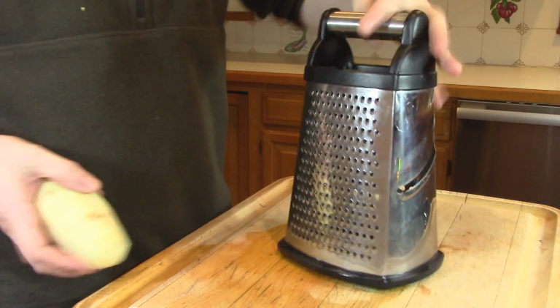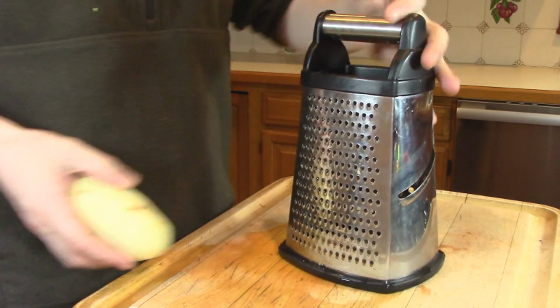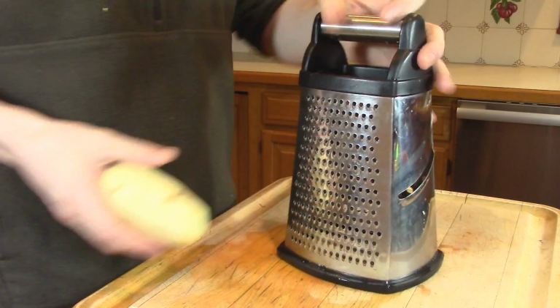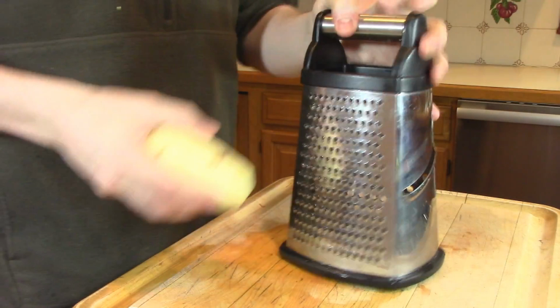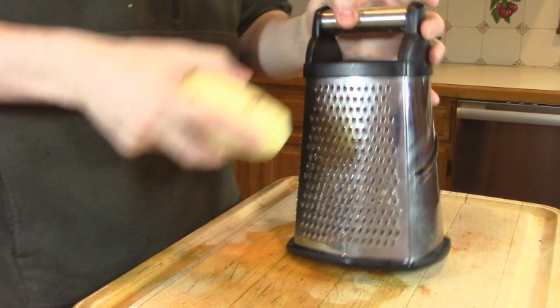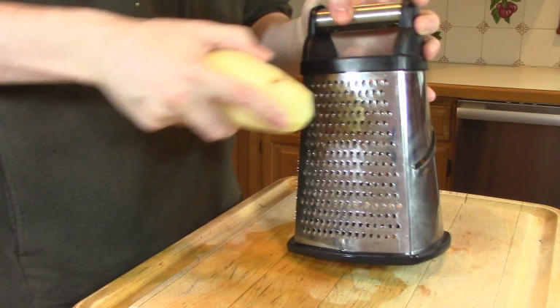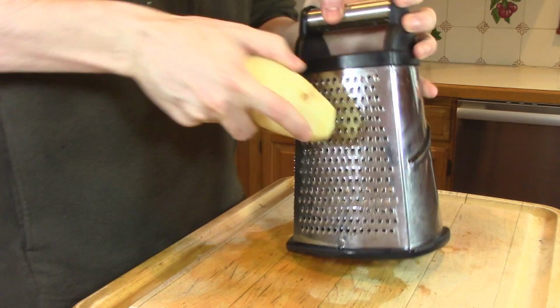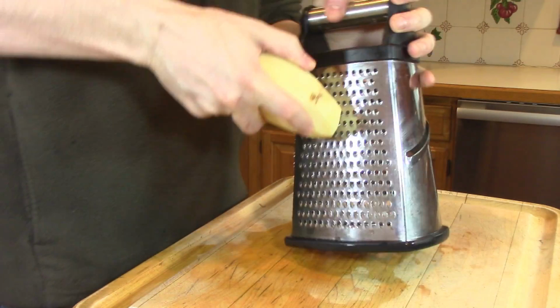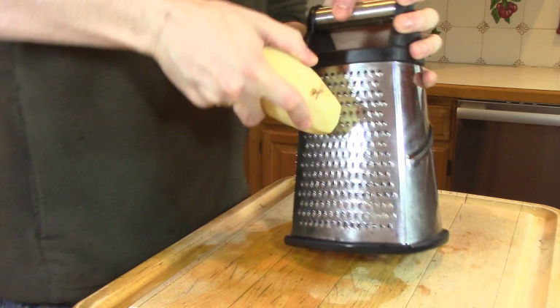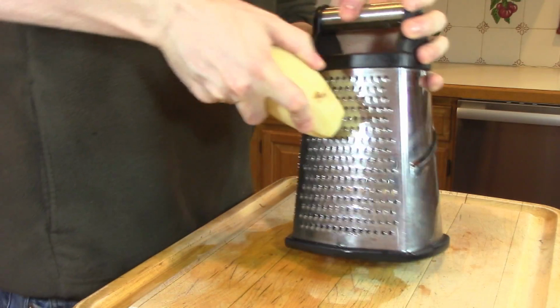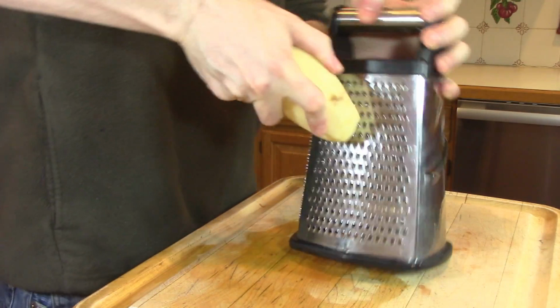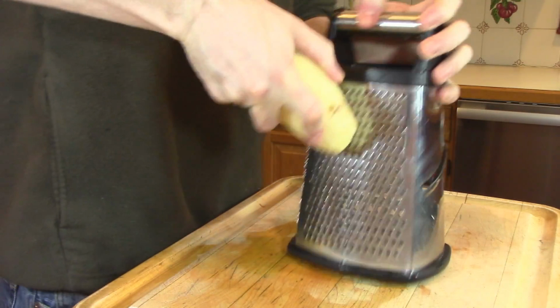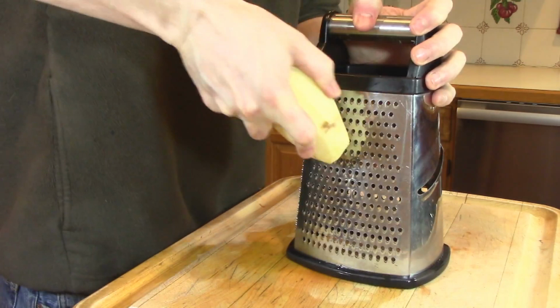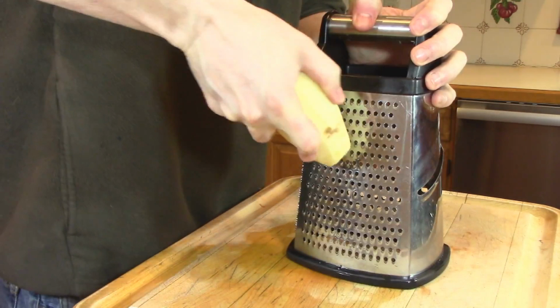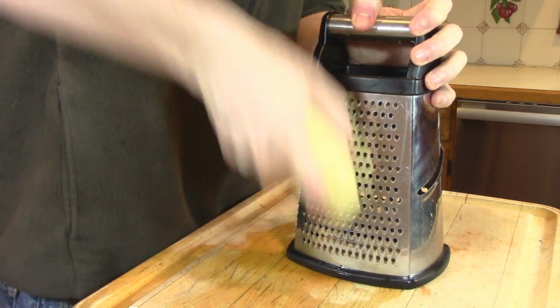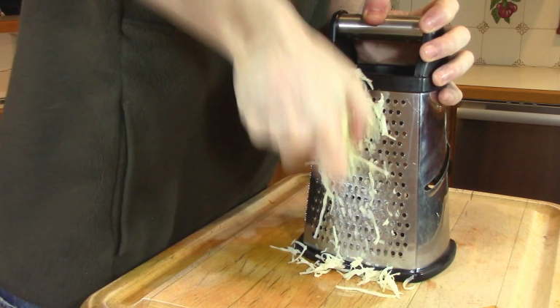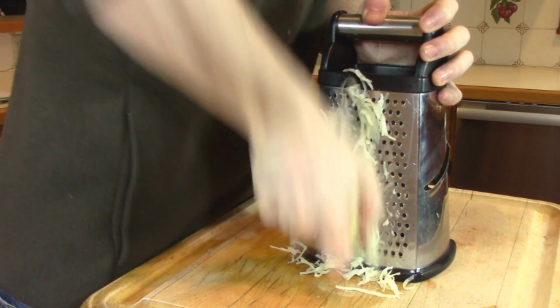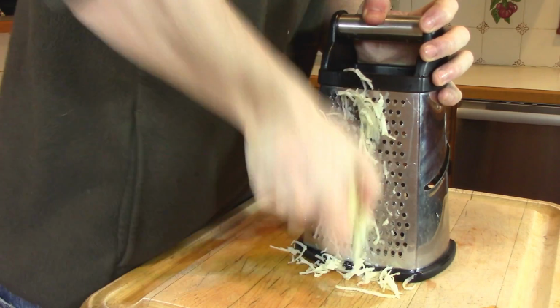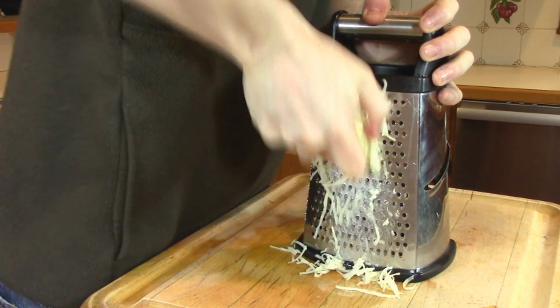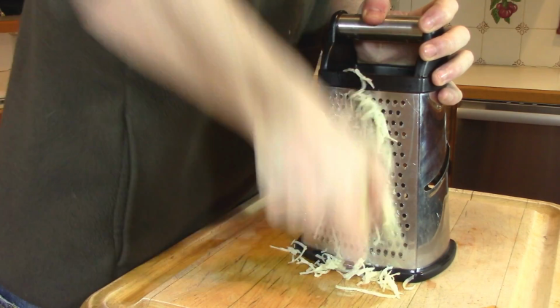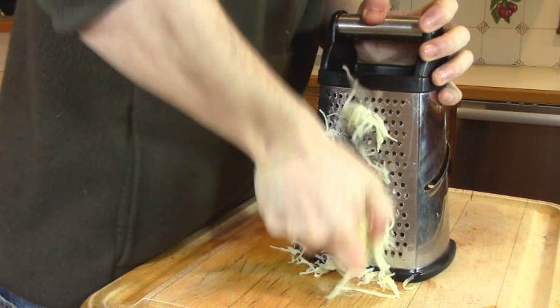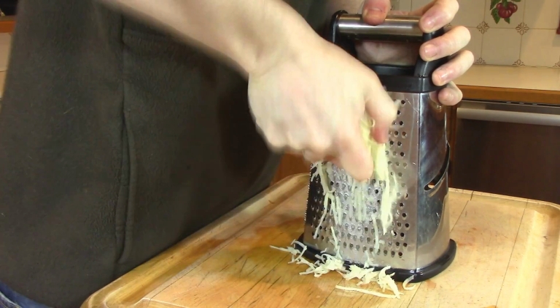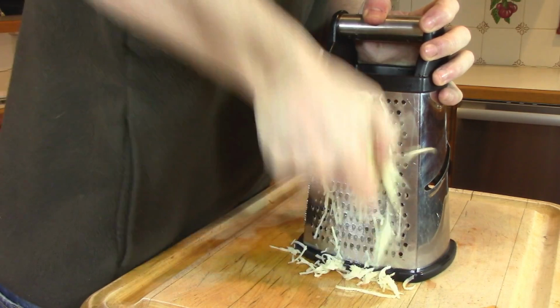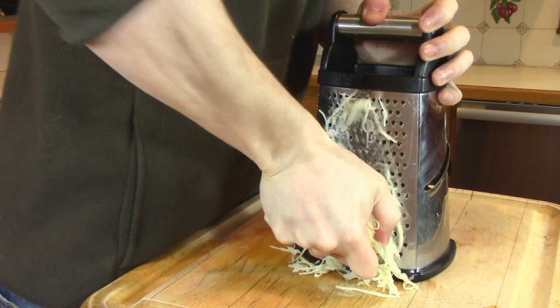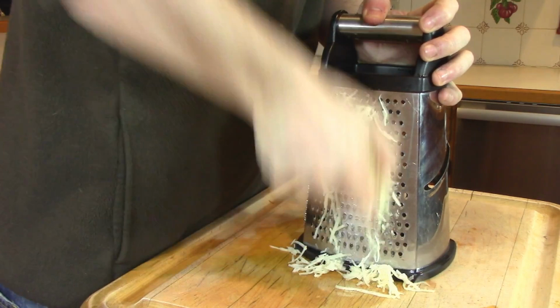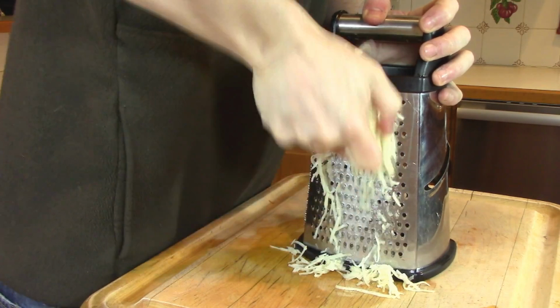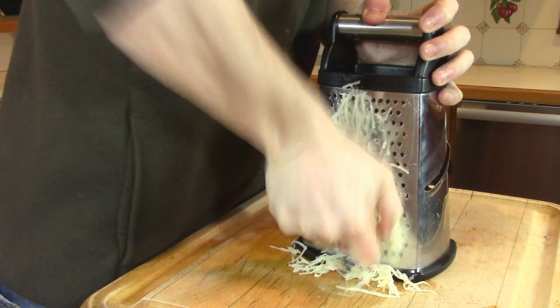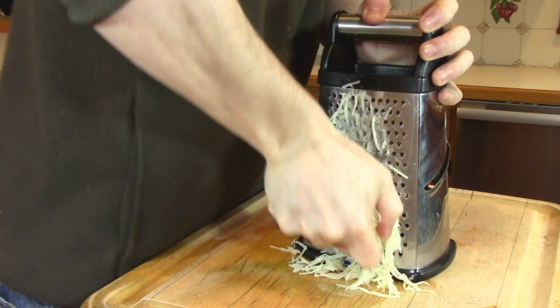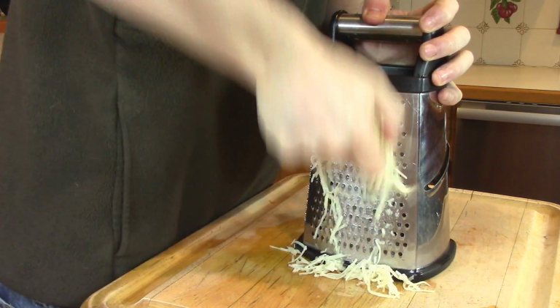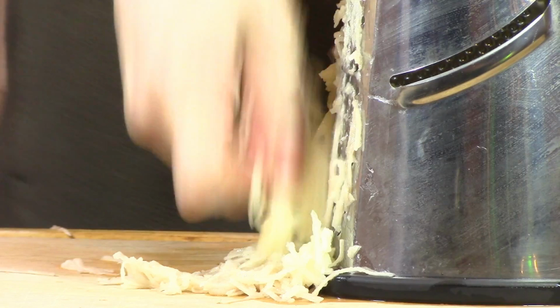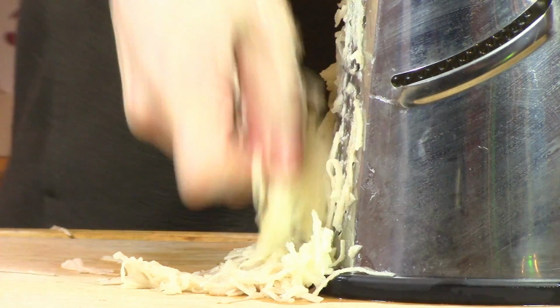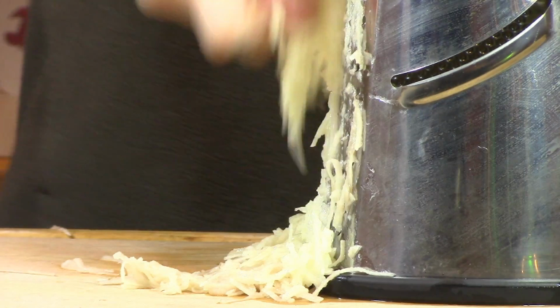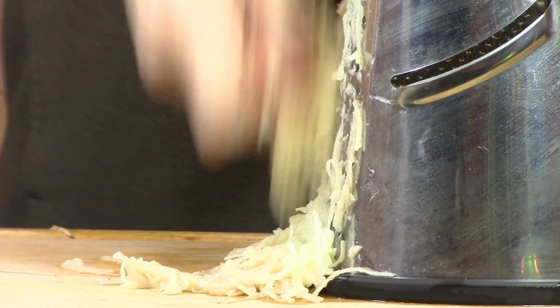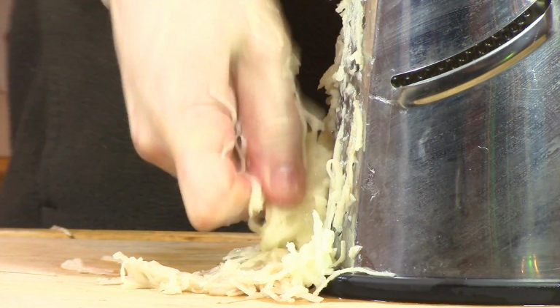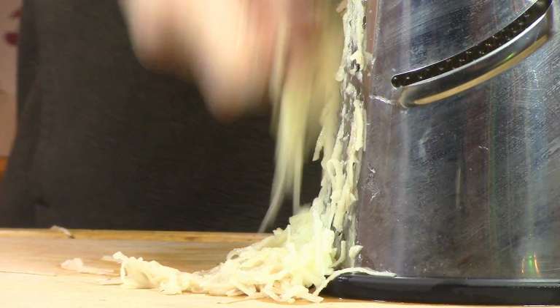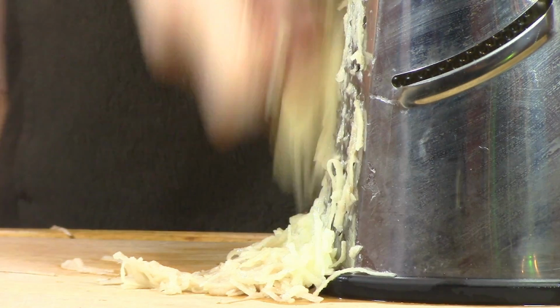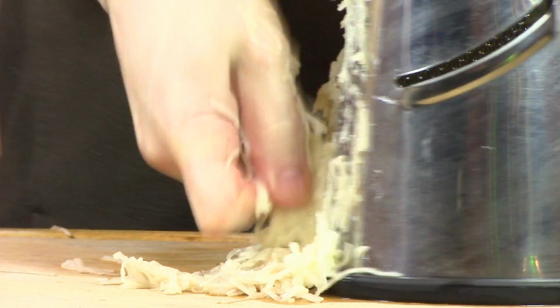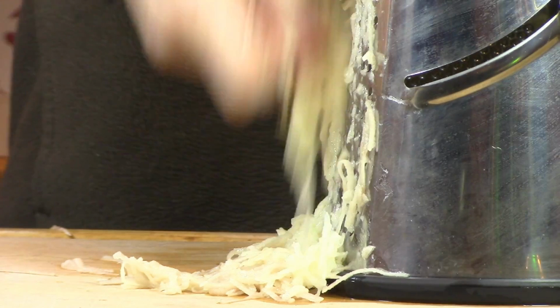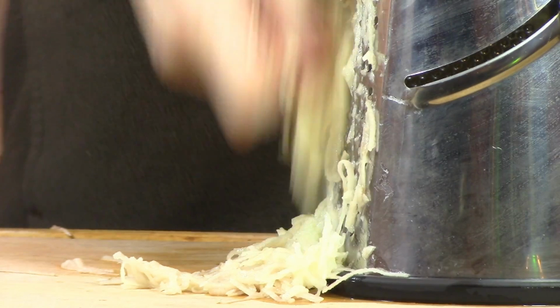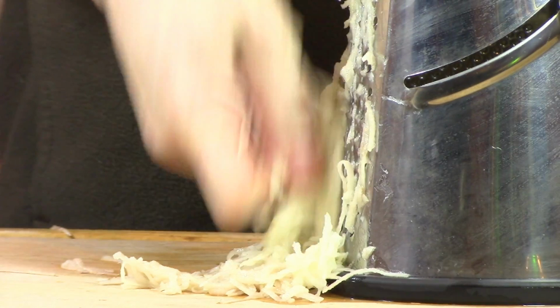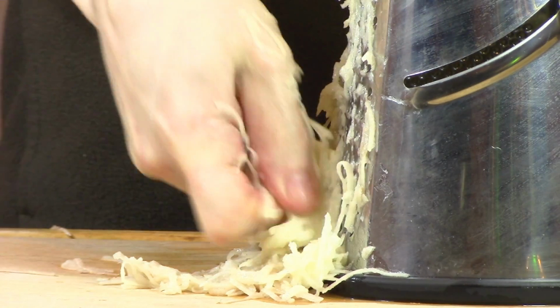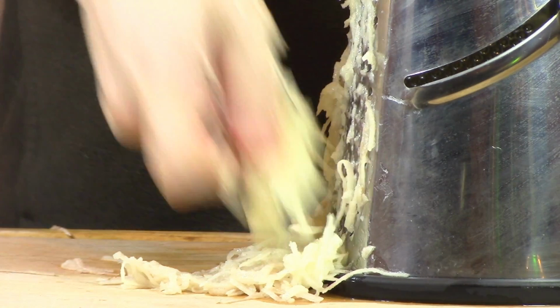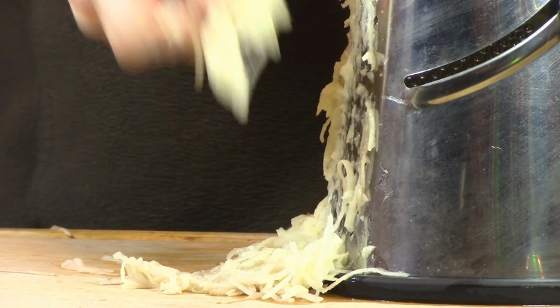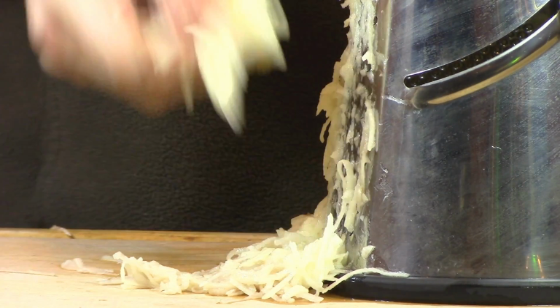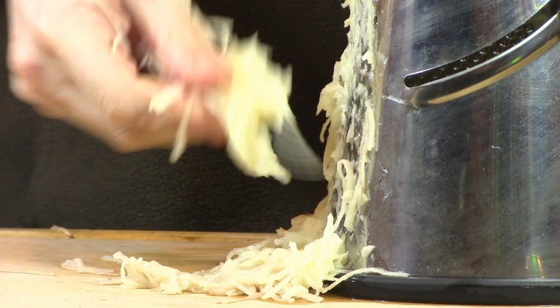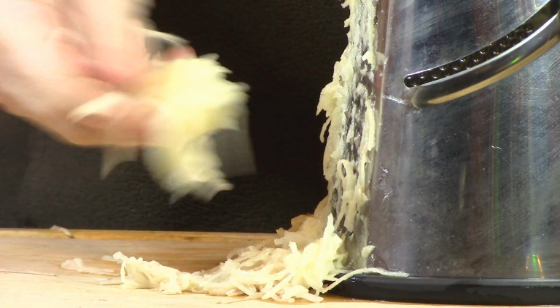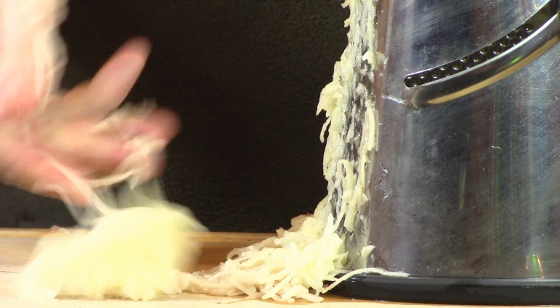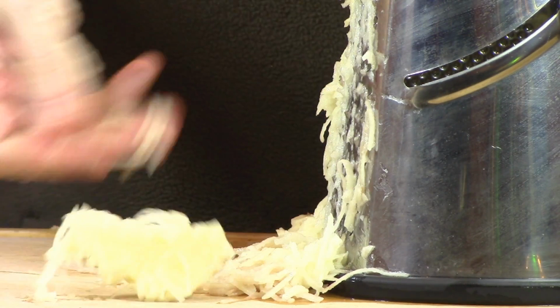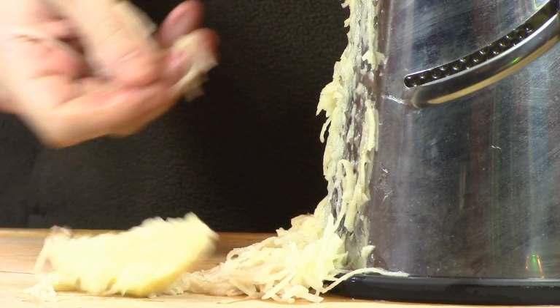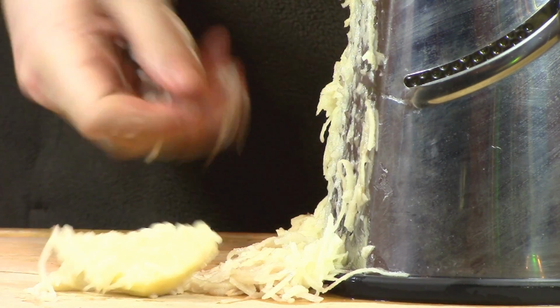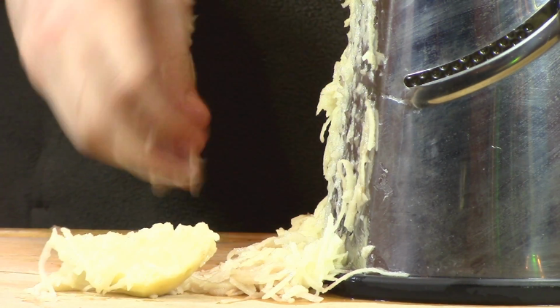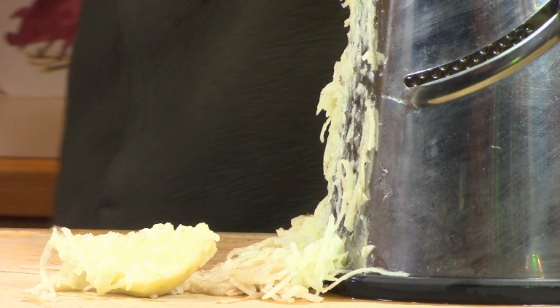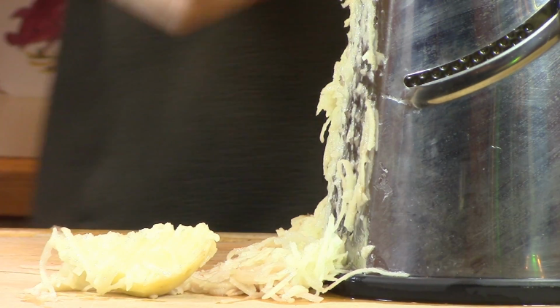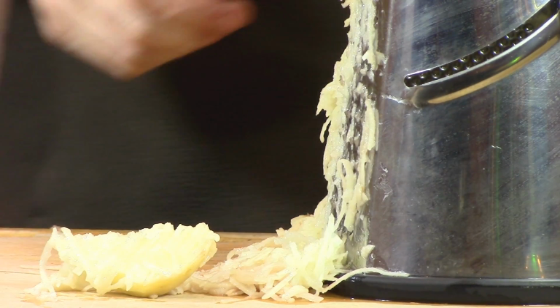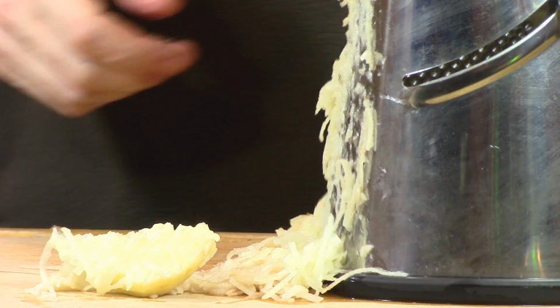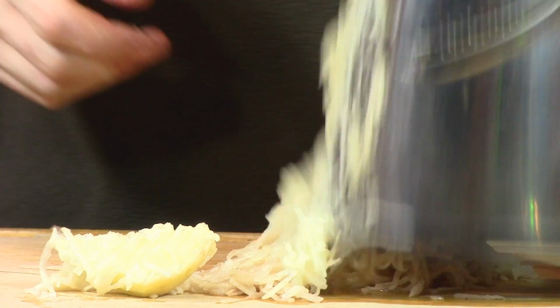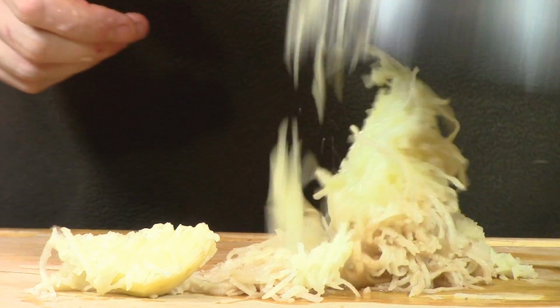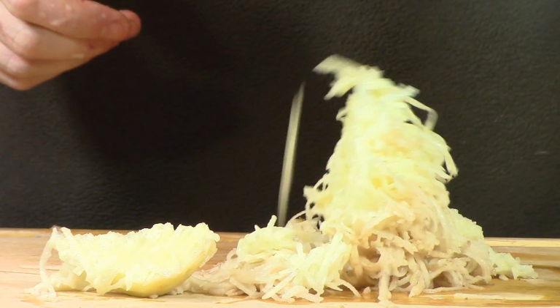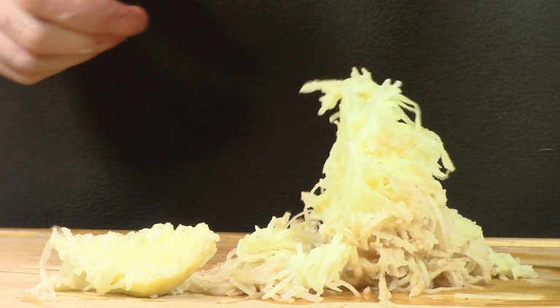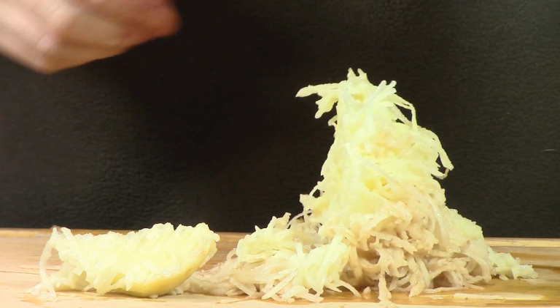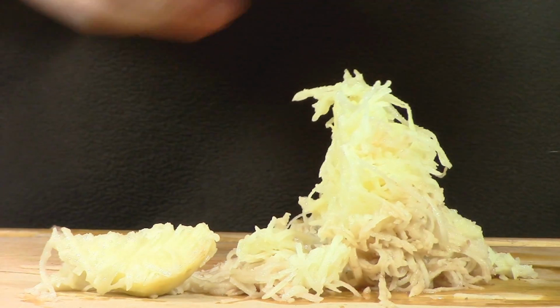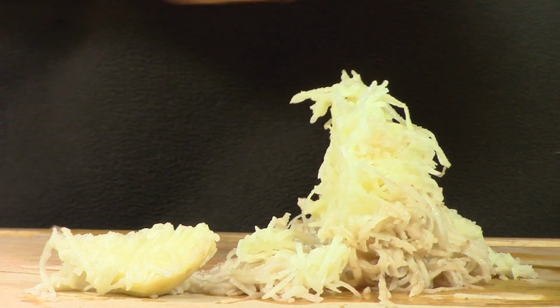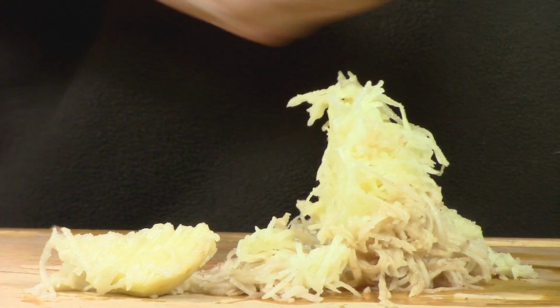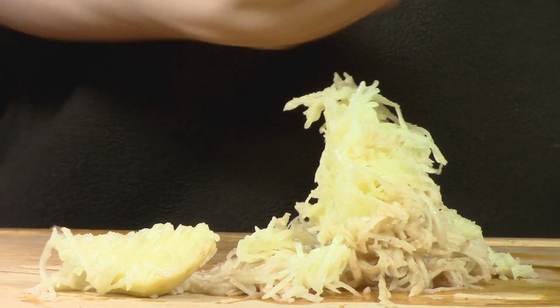Next we're going to use the fine side of a cheese grater to grate a peeled potato. Now when you get to the end, just throw the last bit out because it's not worth cutting your fingers over.